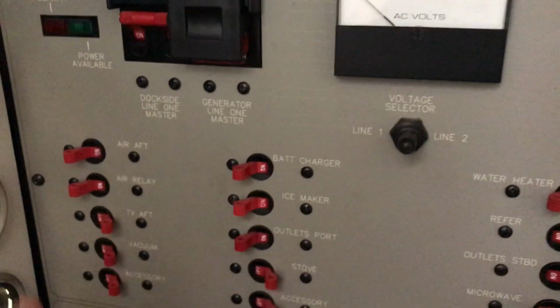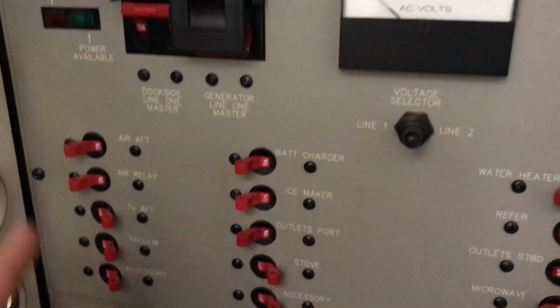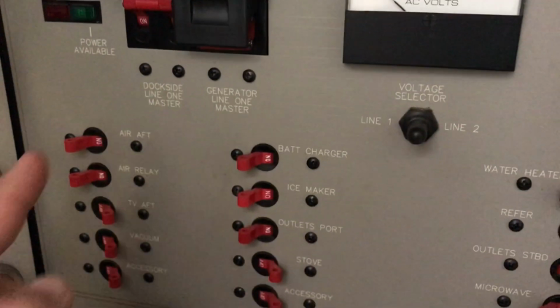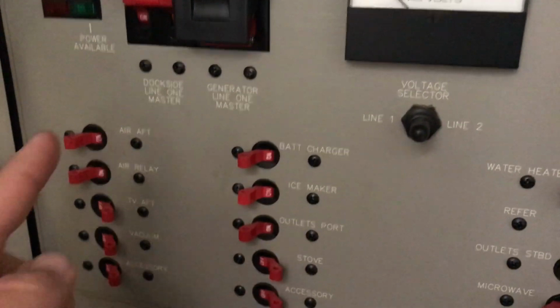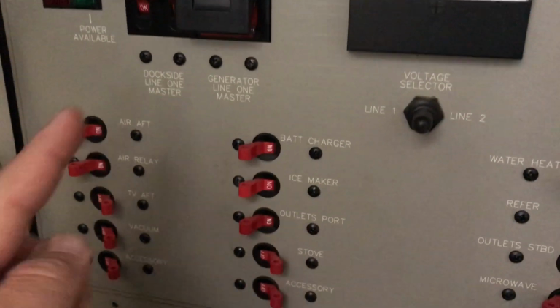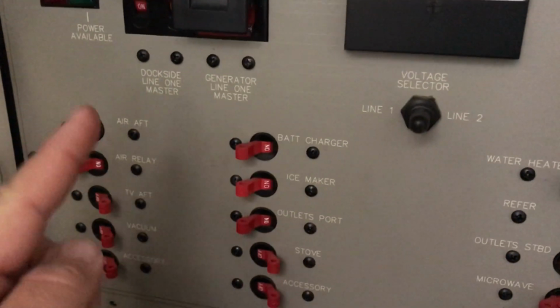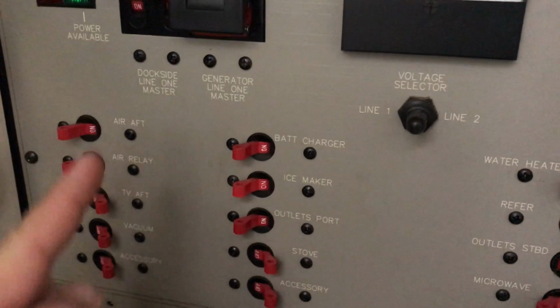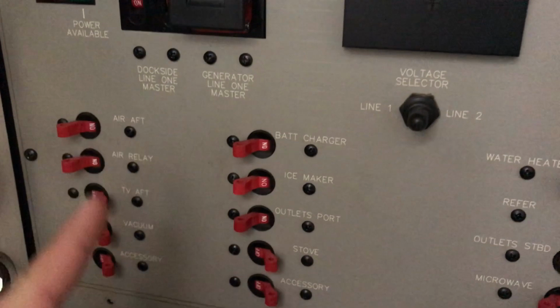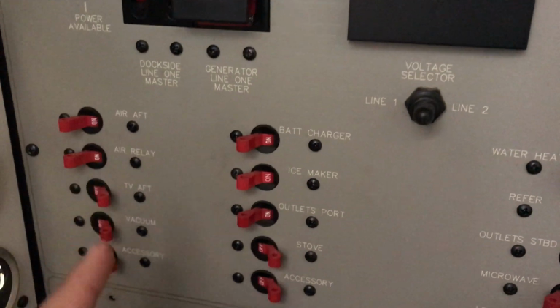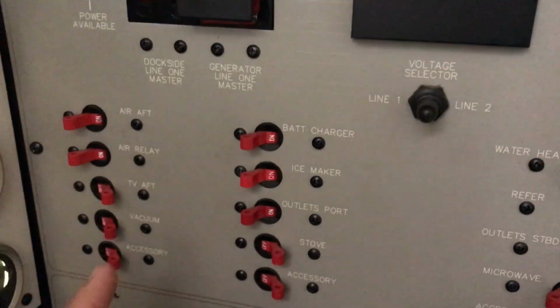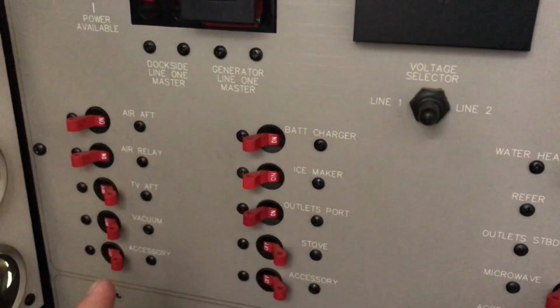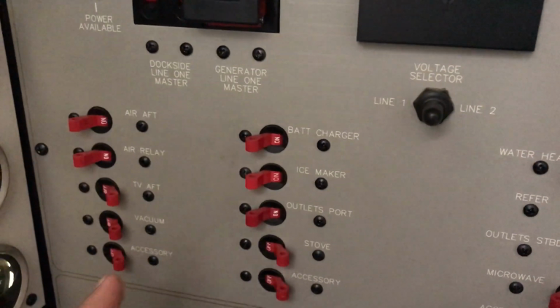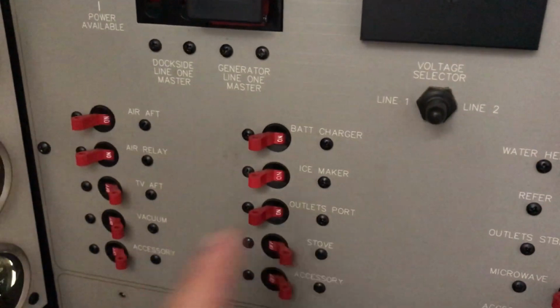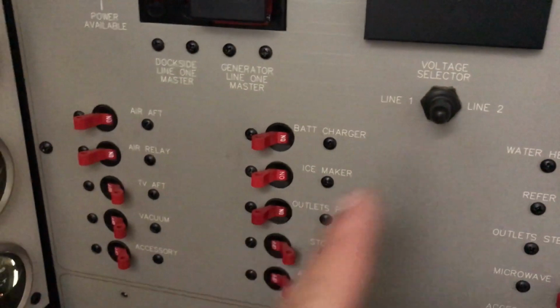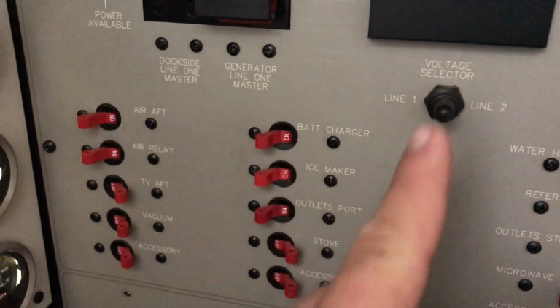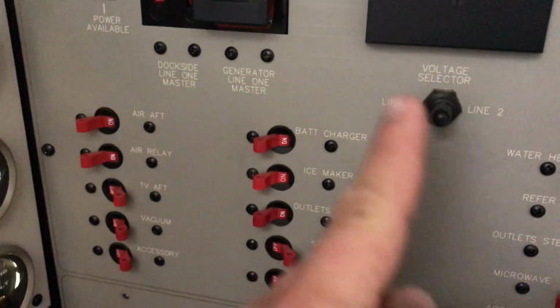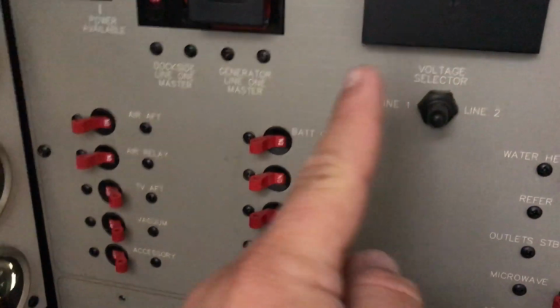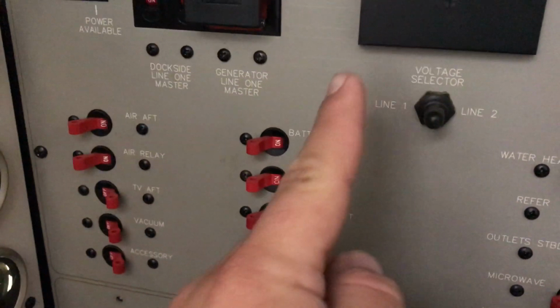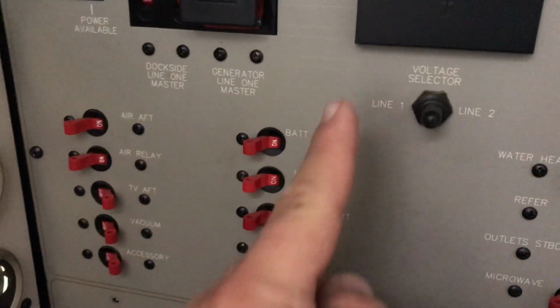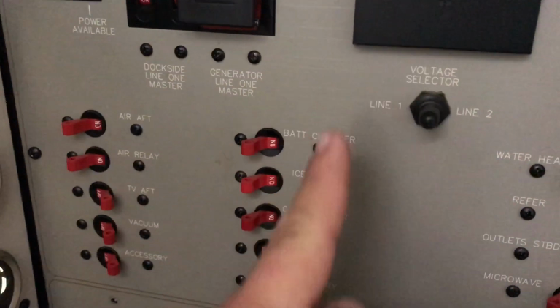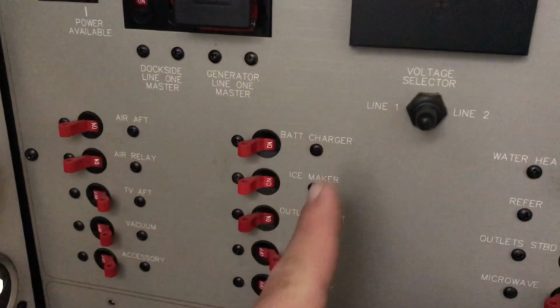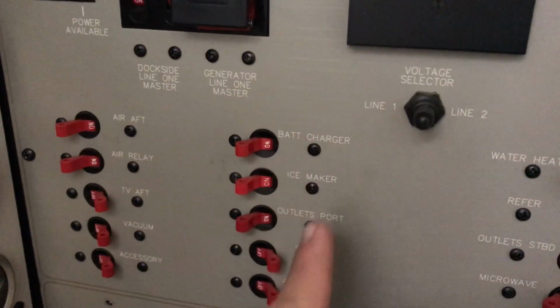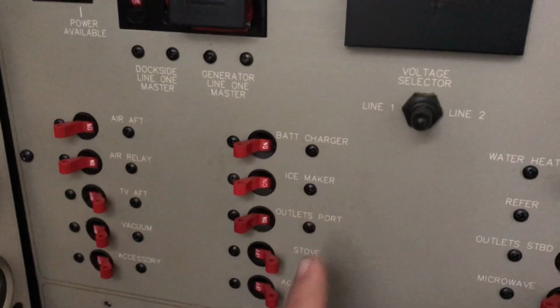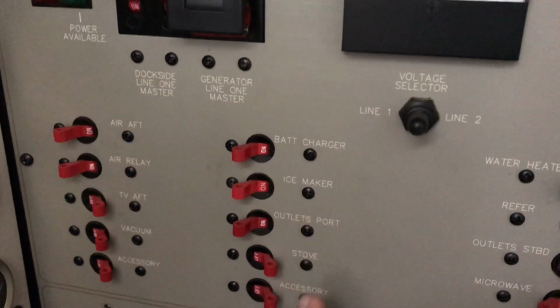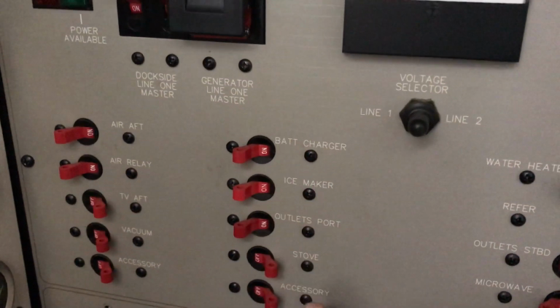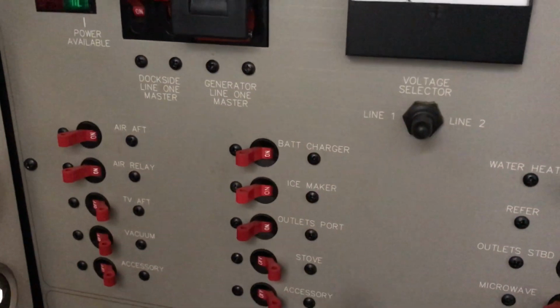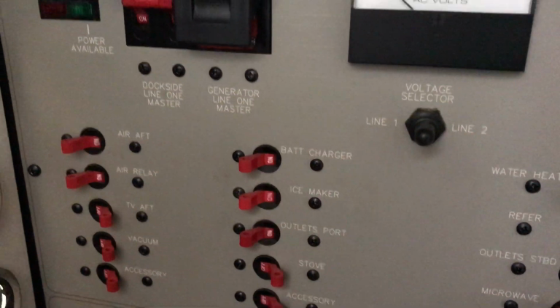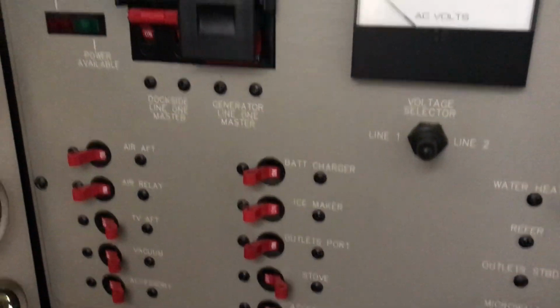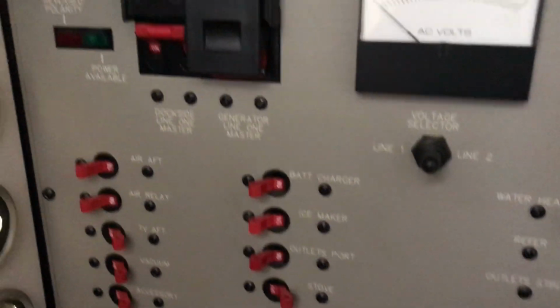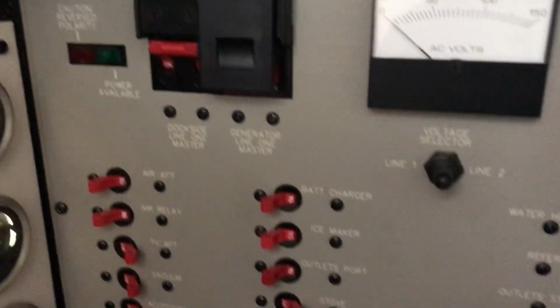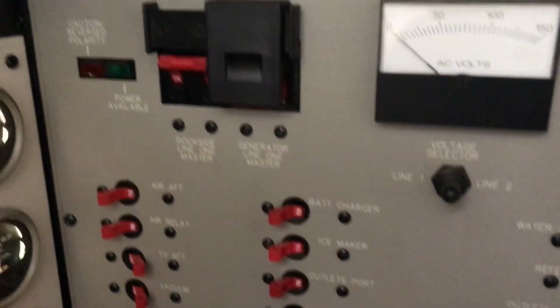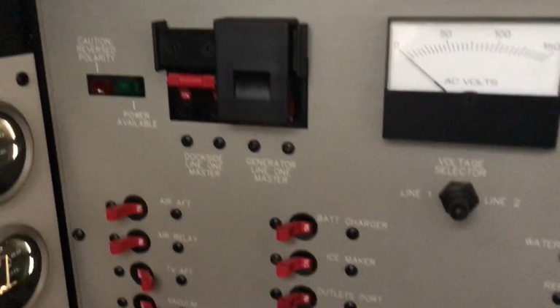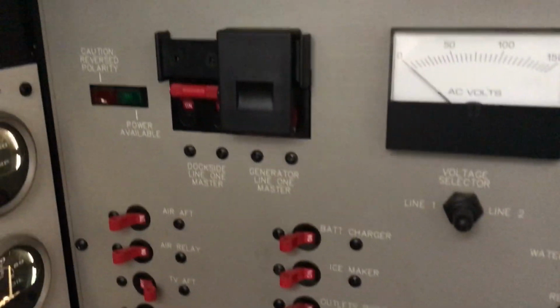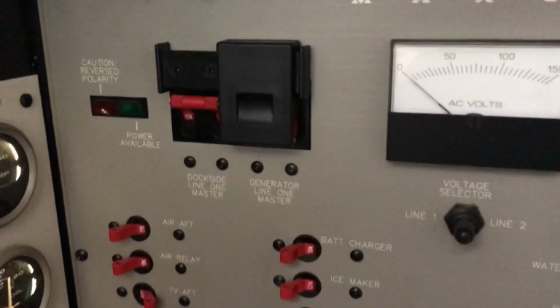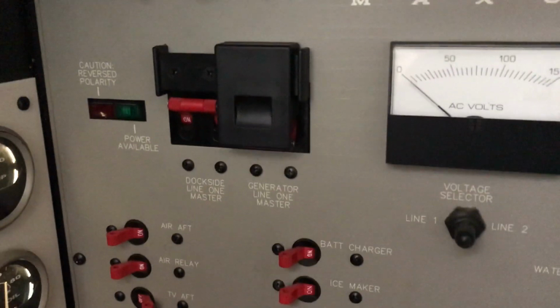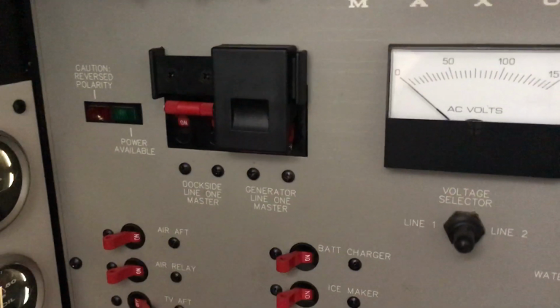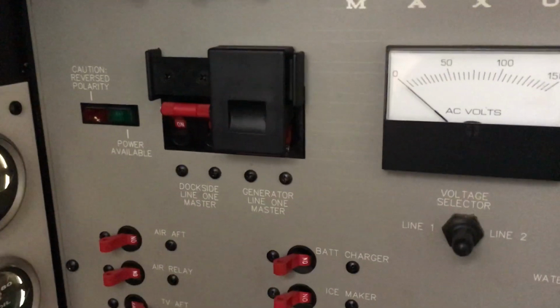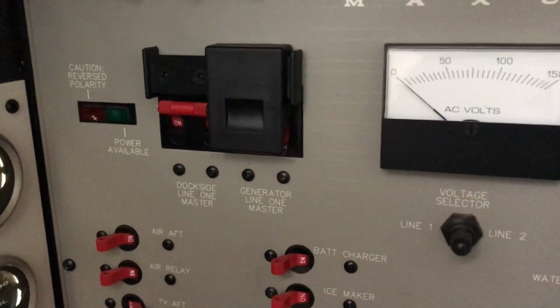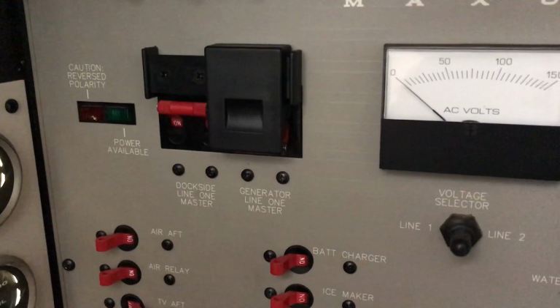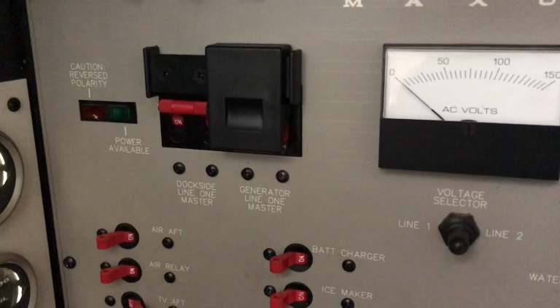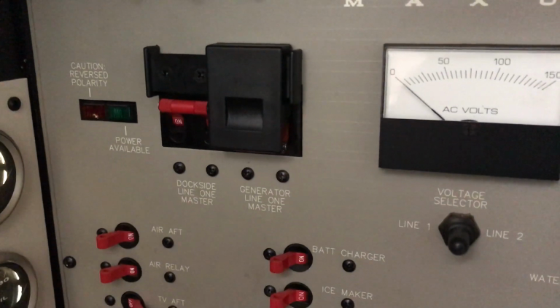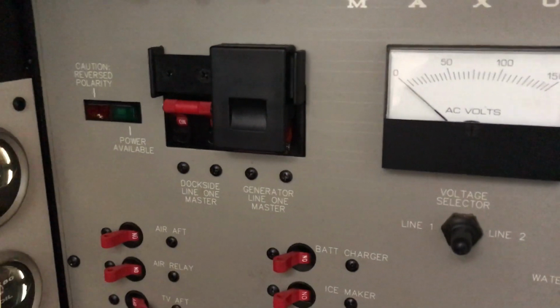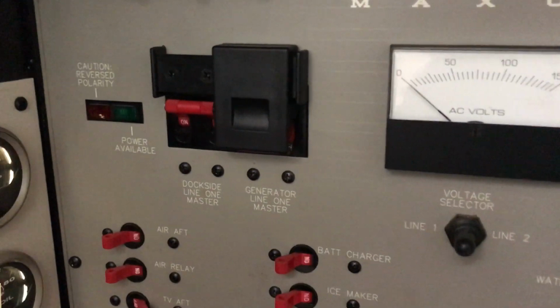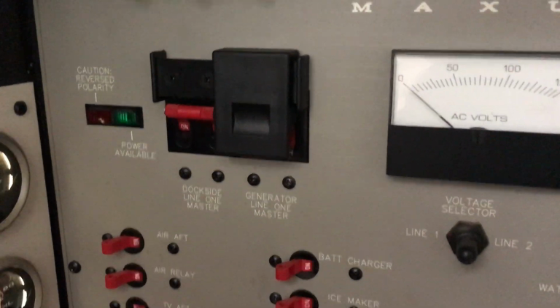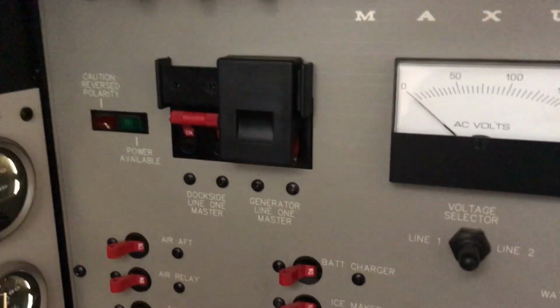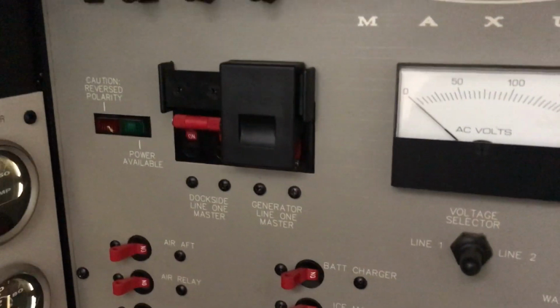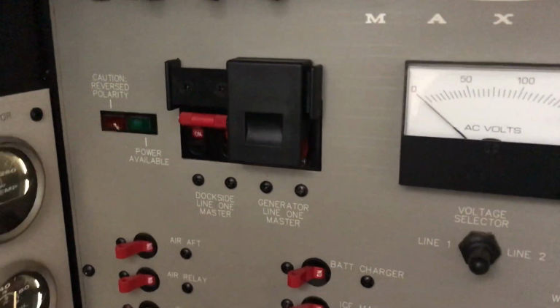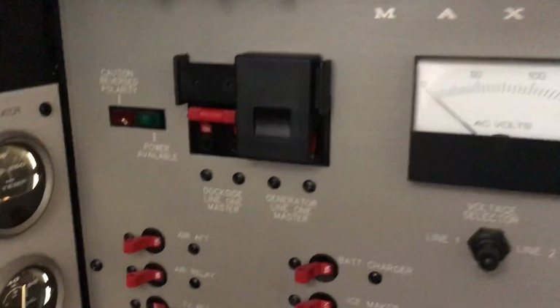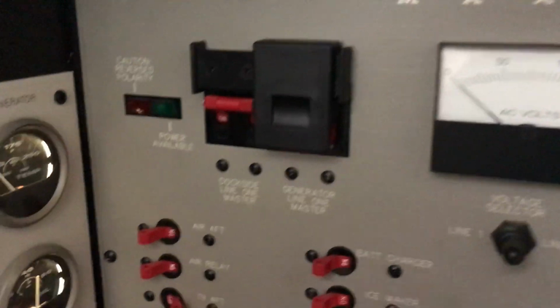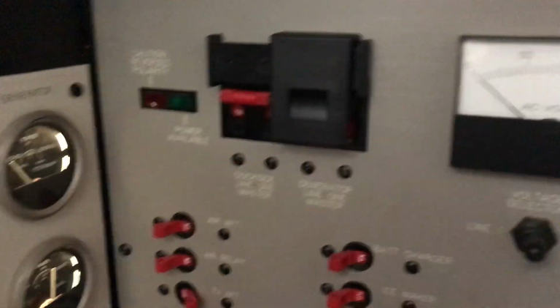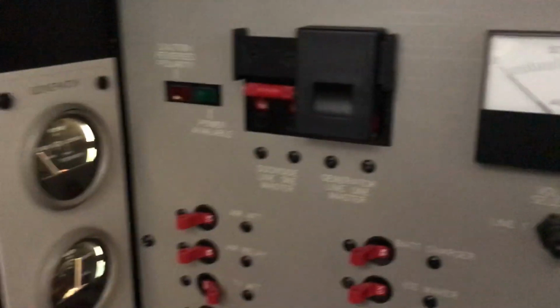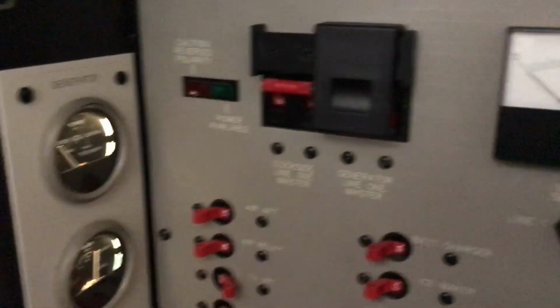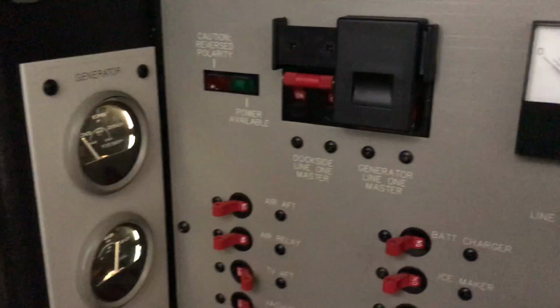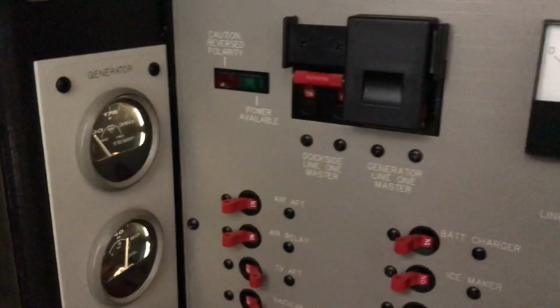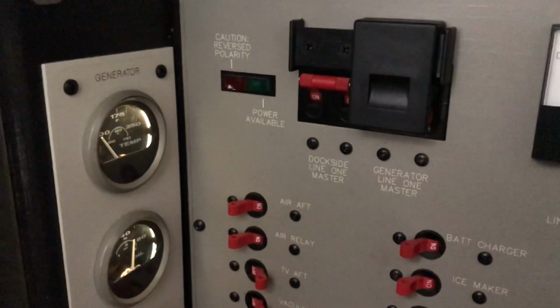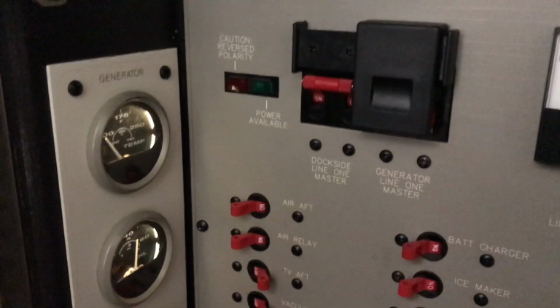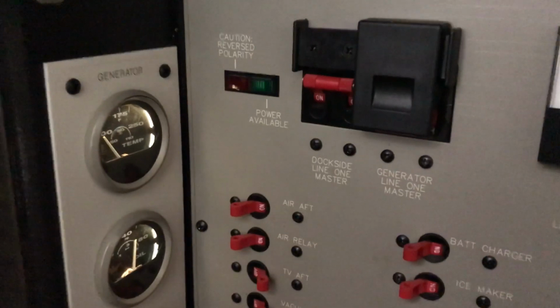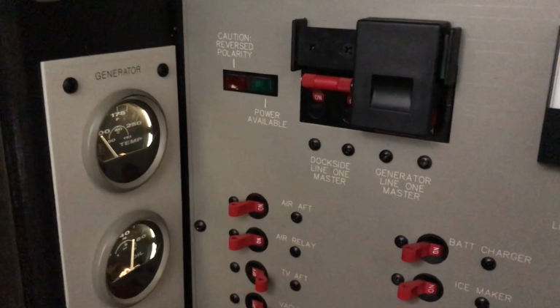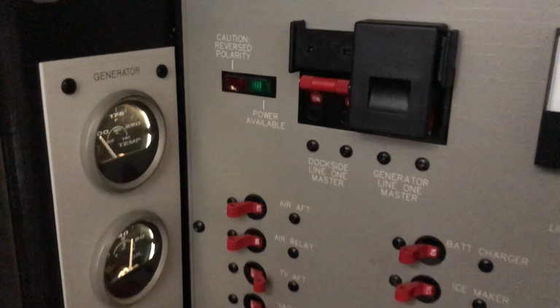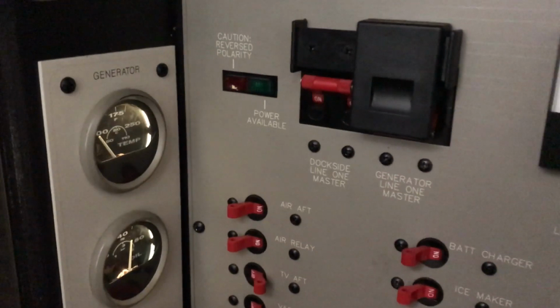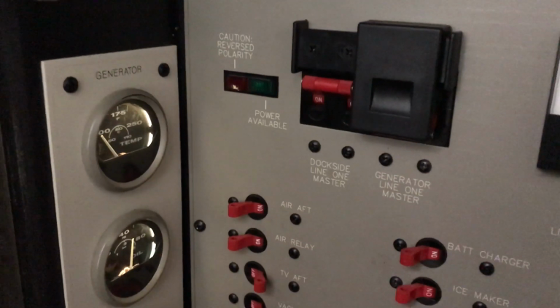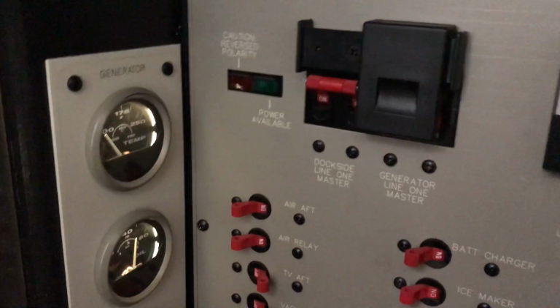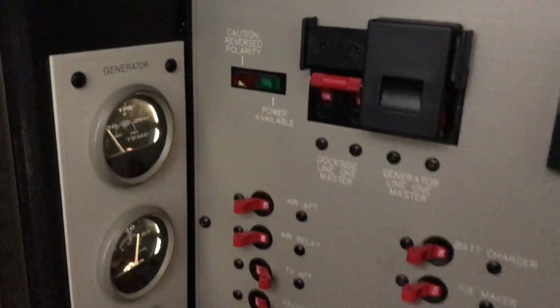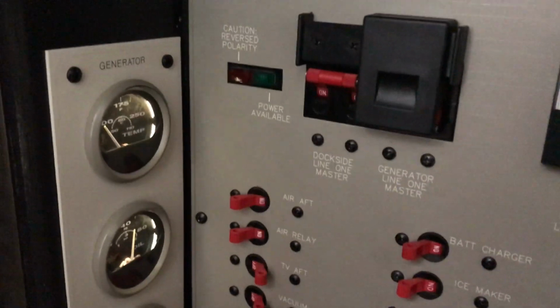Then you can slide the generator switch over and activate power to the generator. Once you do that, you can go through all your switches and activate all of your accessories while you're on generator power — that's pretty much all there is to it.